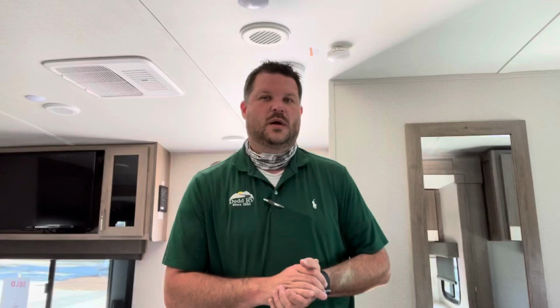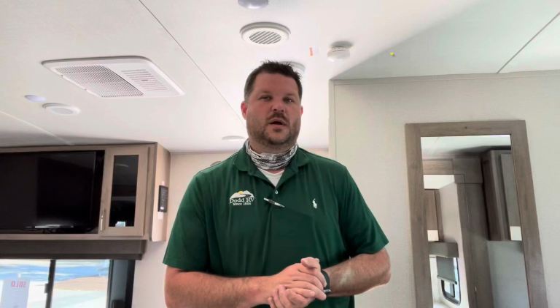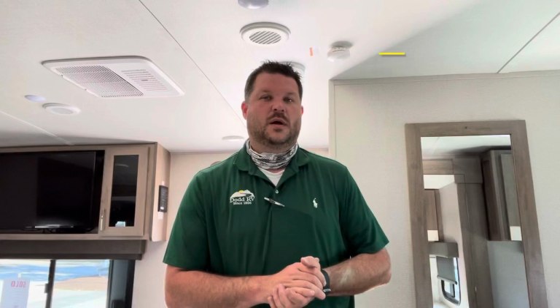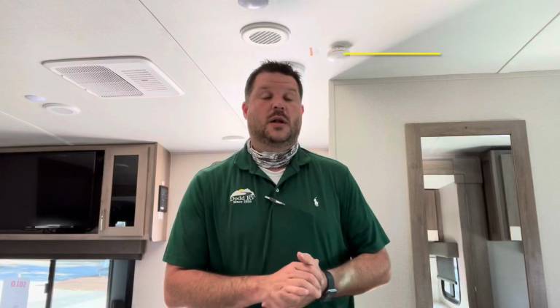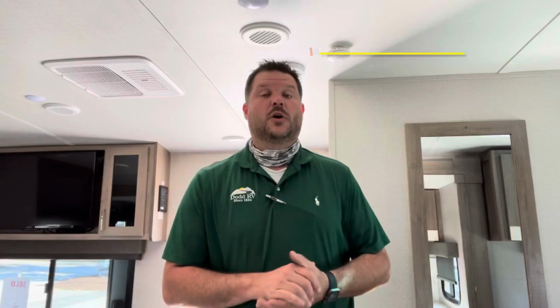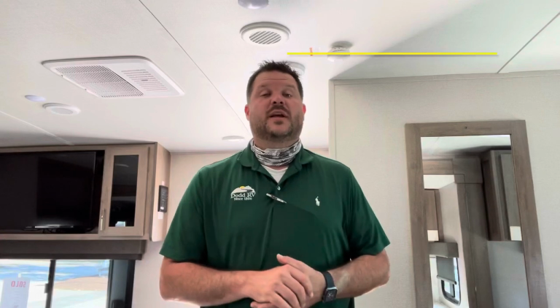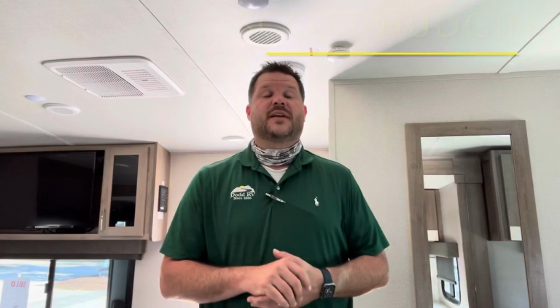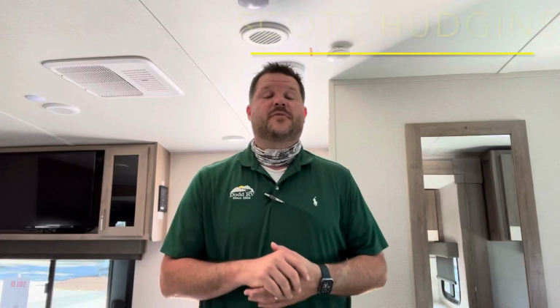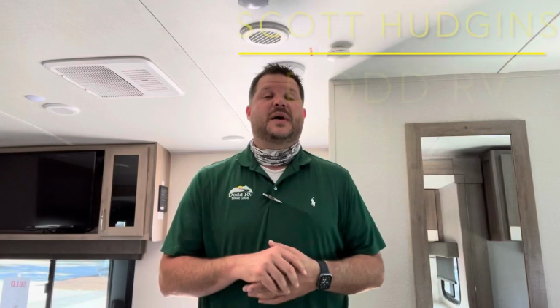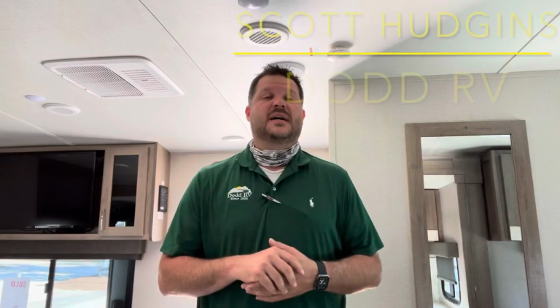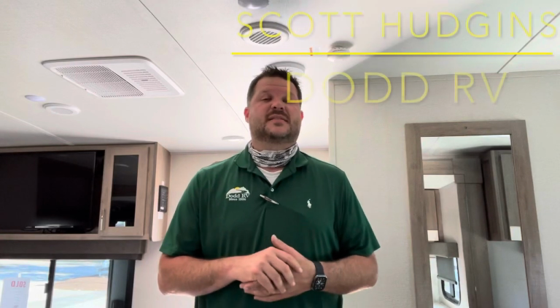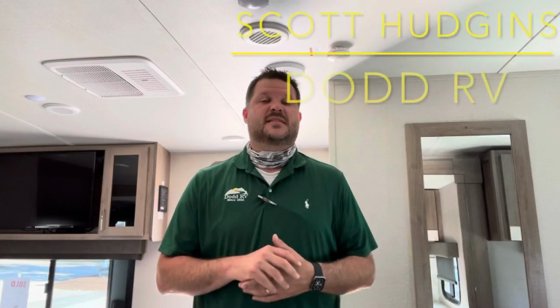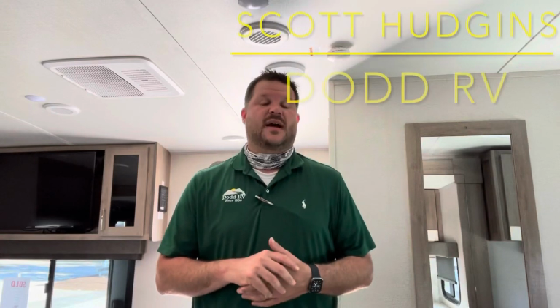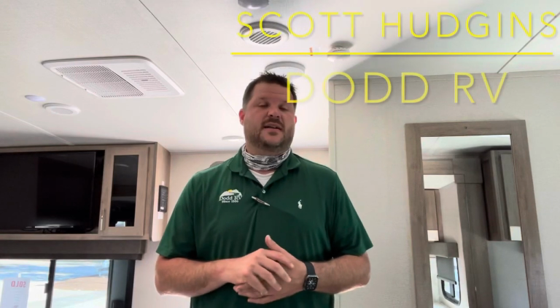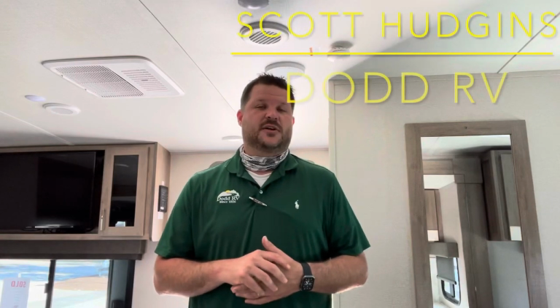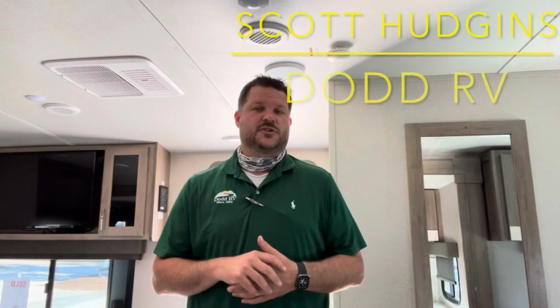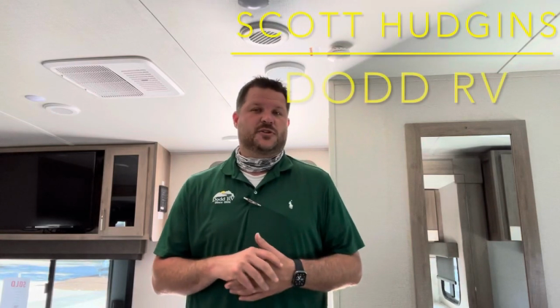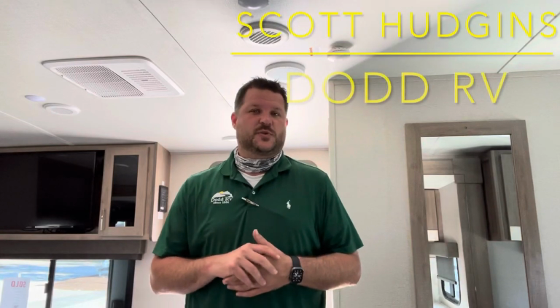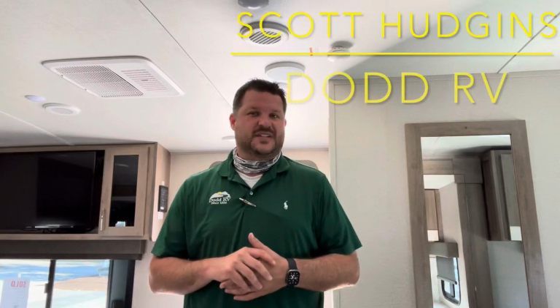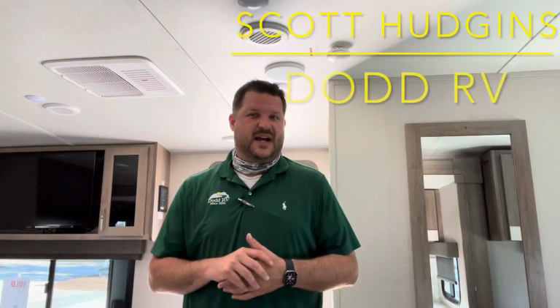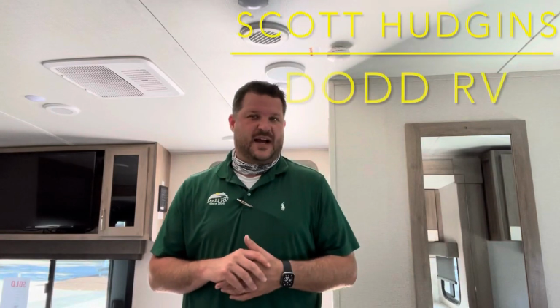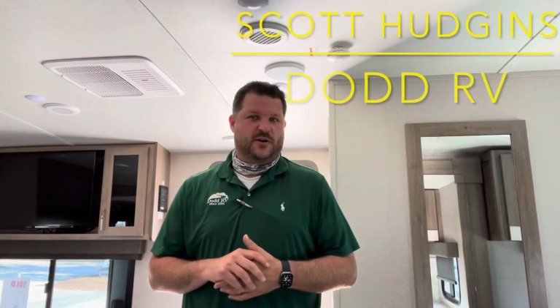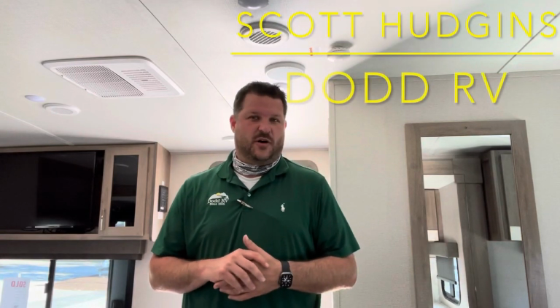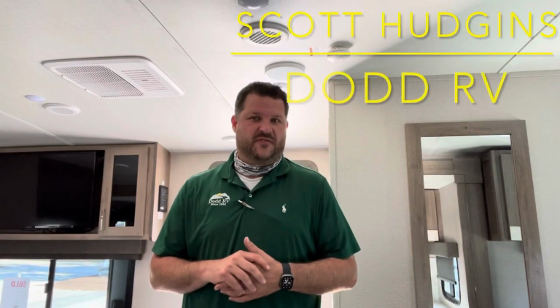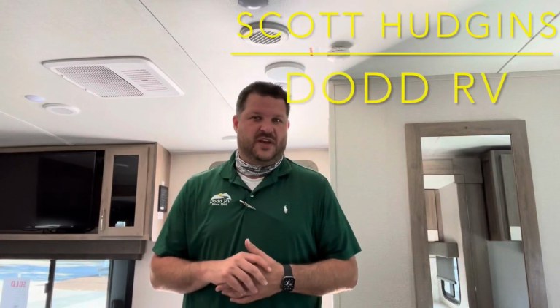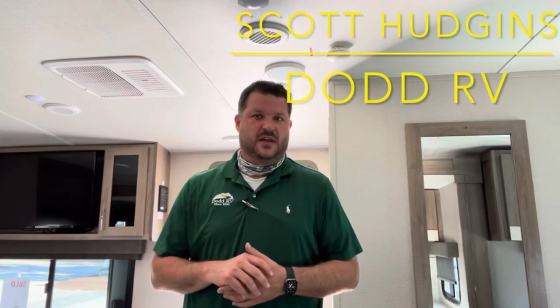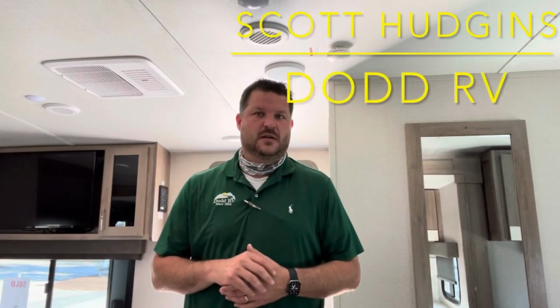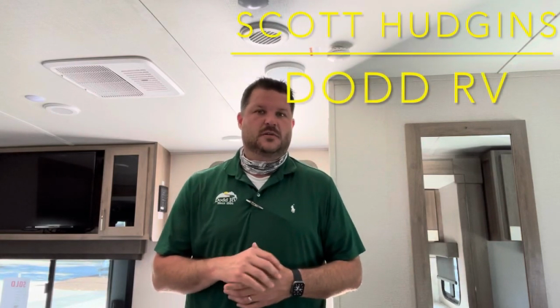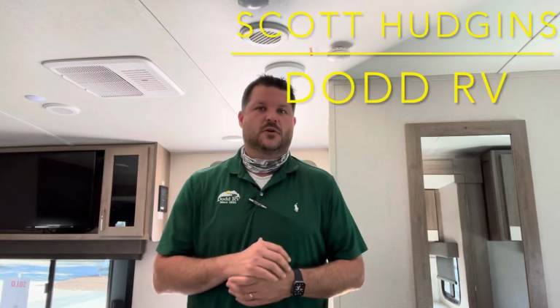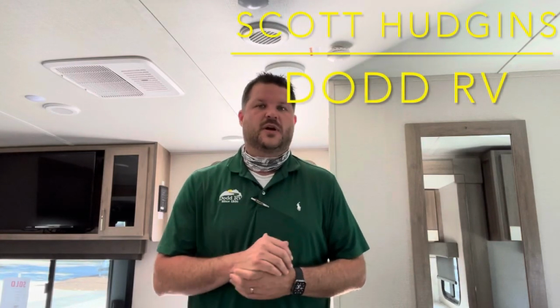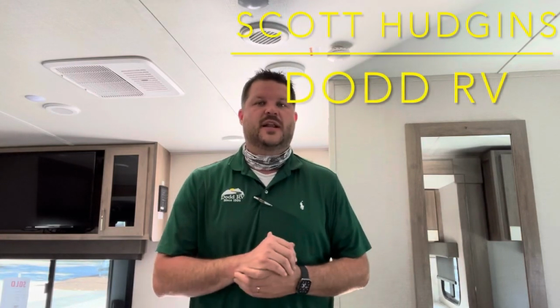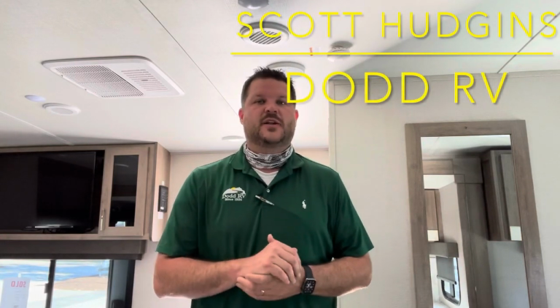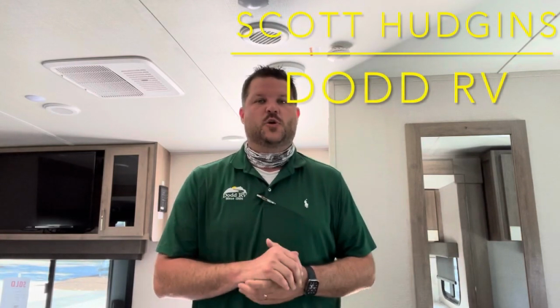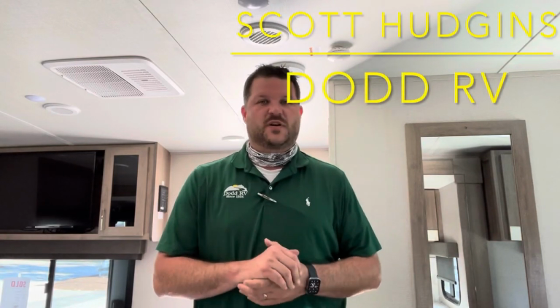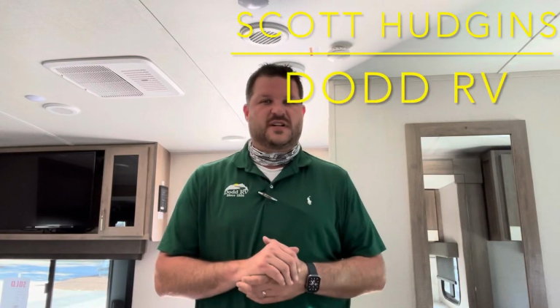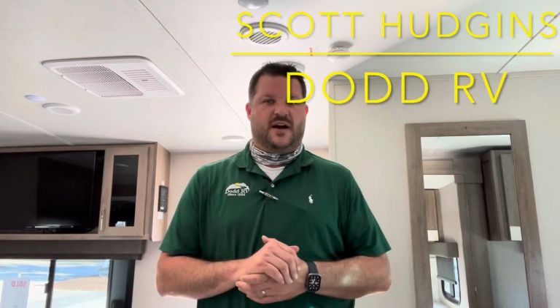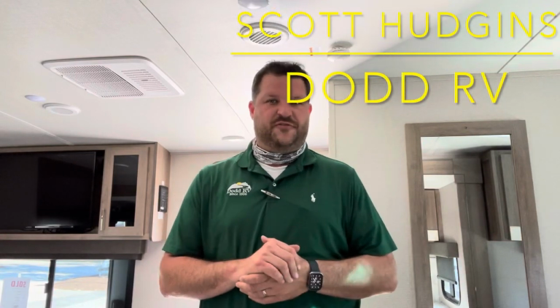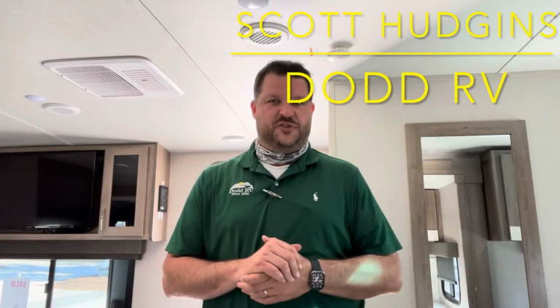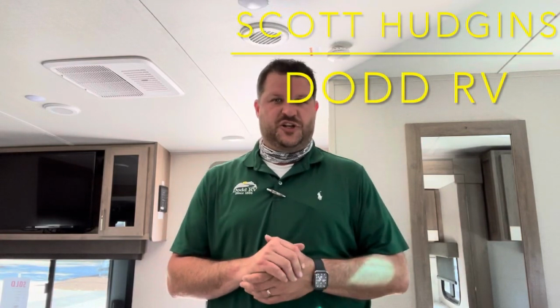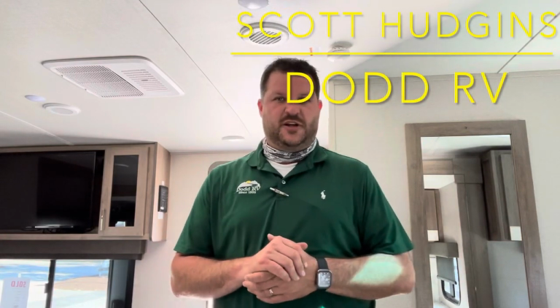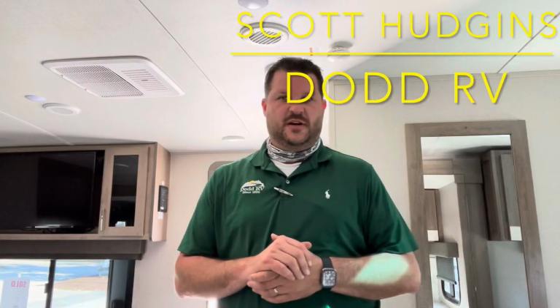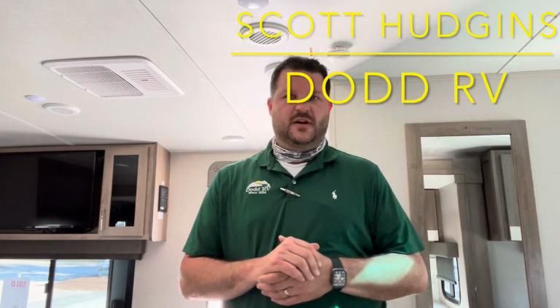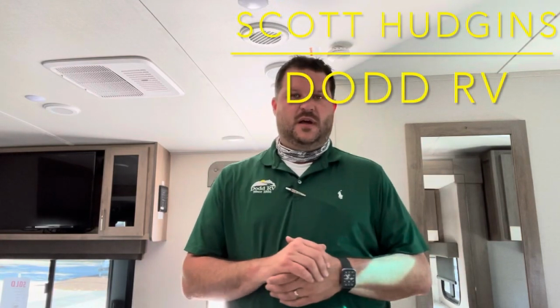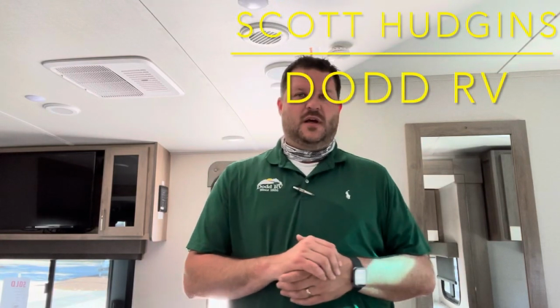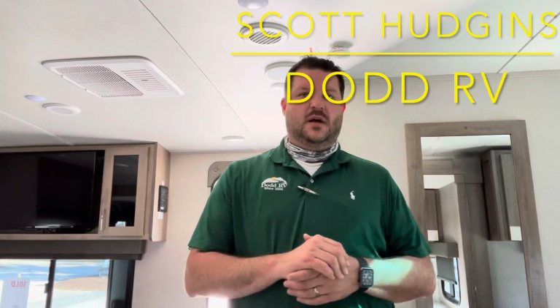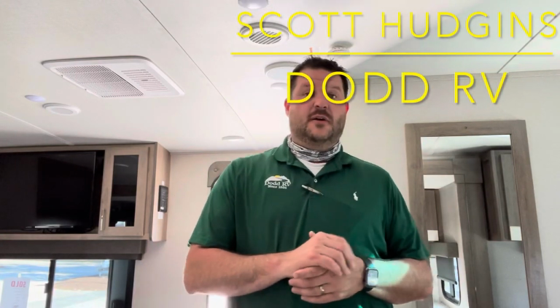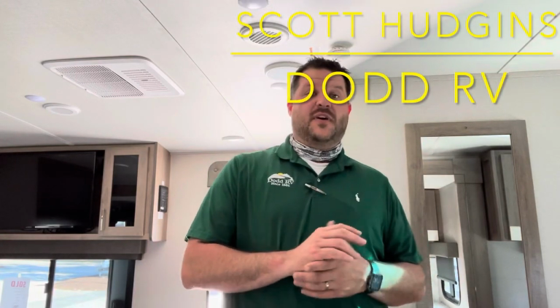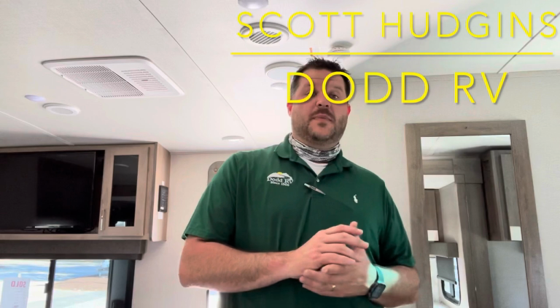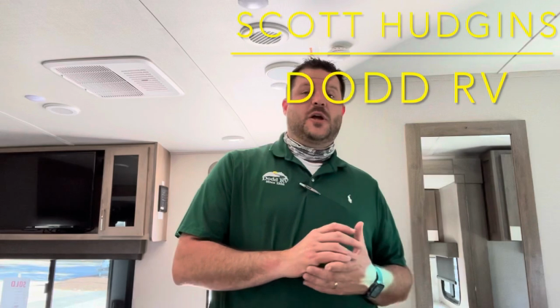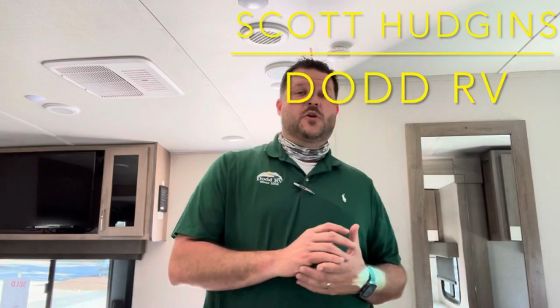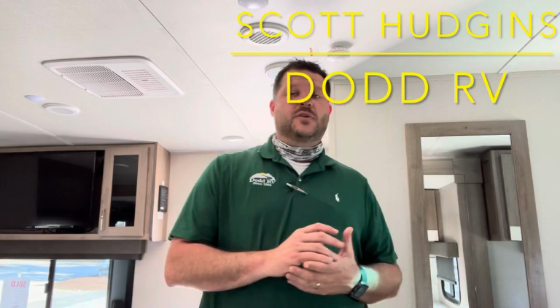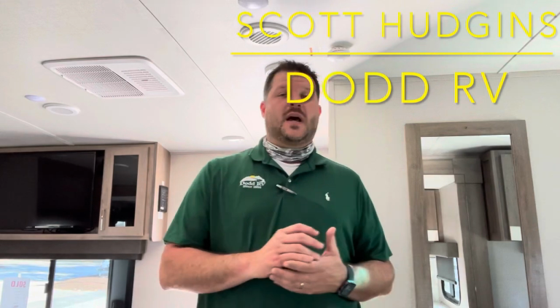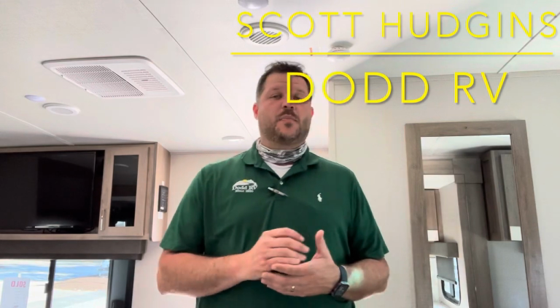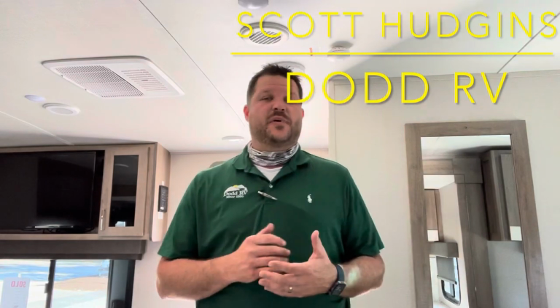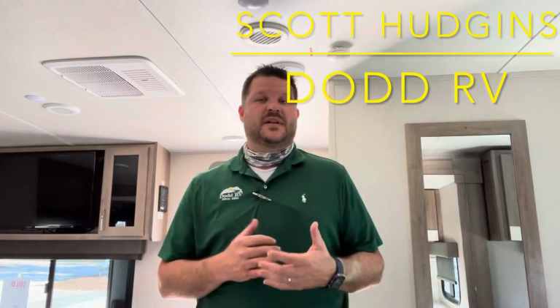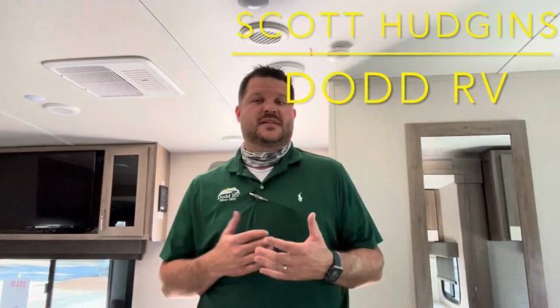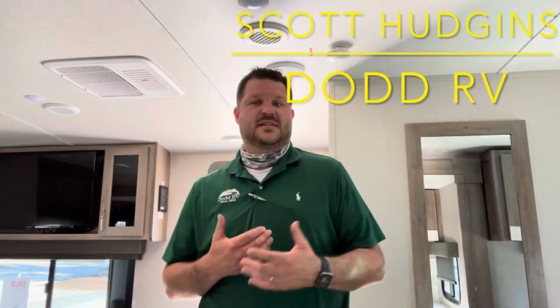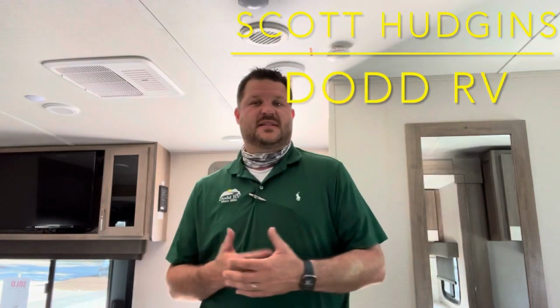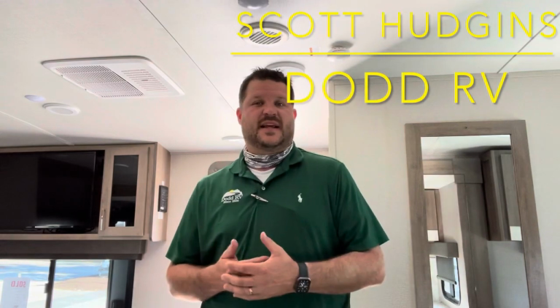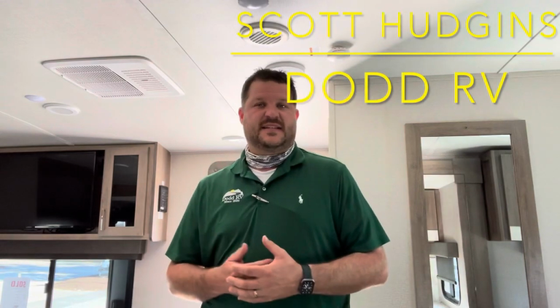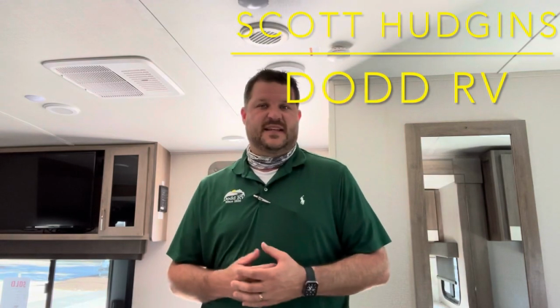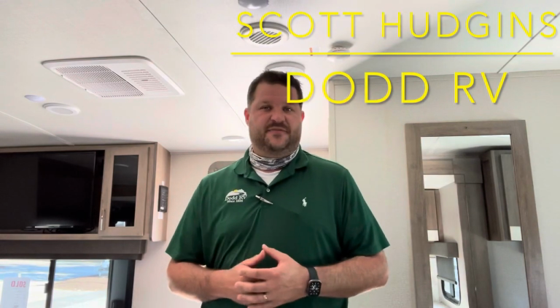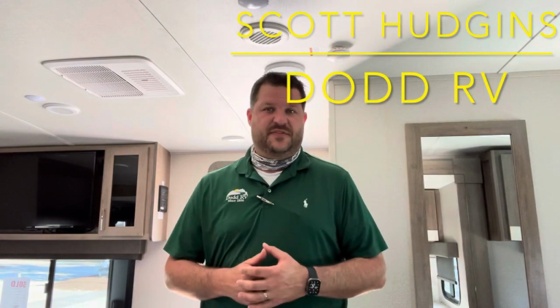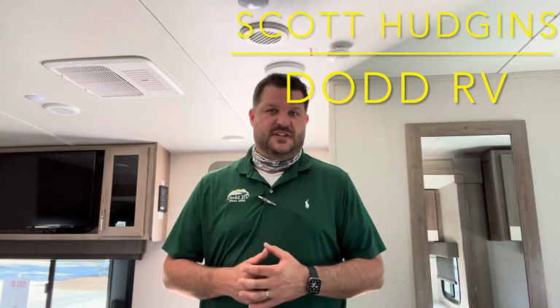Hello again, everybody. It's Scott Hudgens with Dodd RV, located in Yorktown, Virginia. Family owned and operated since 1956.